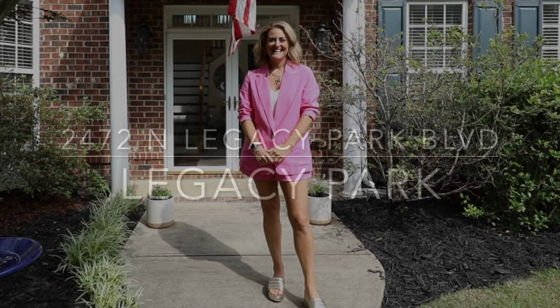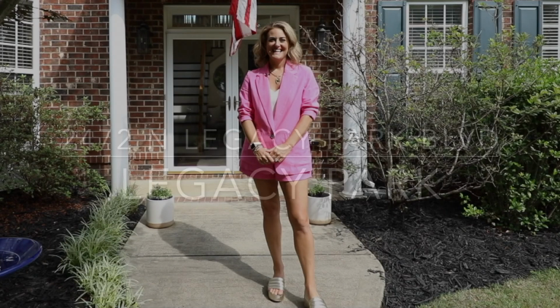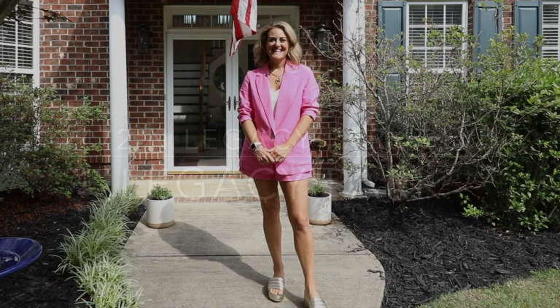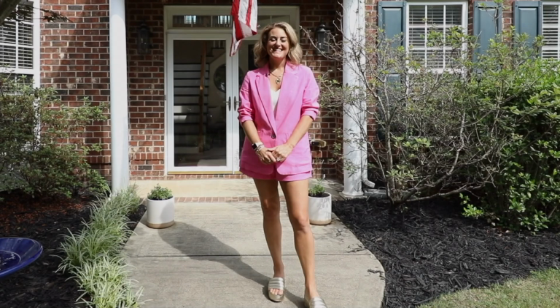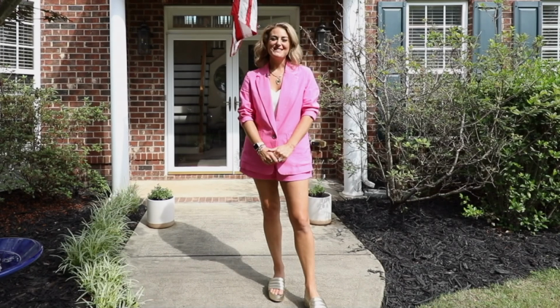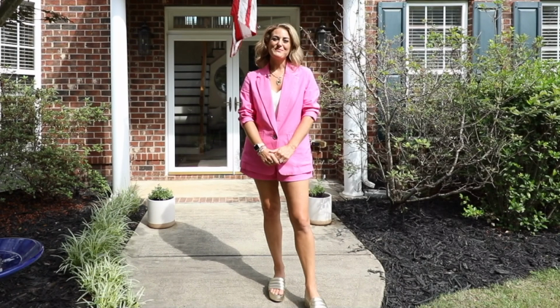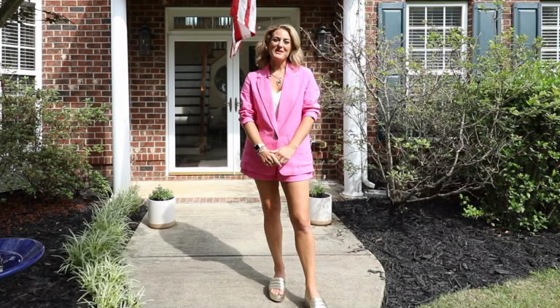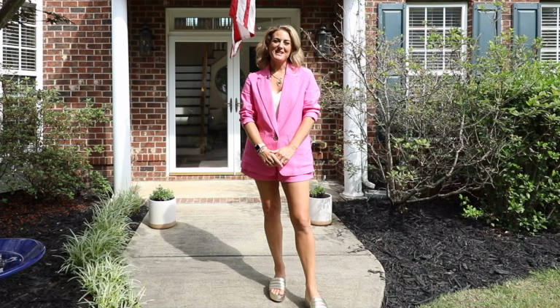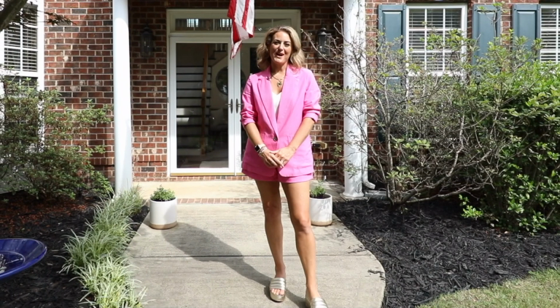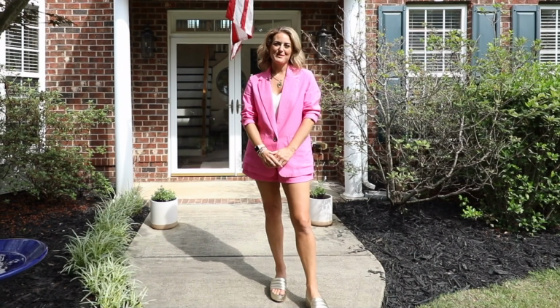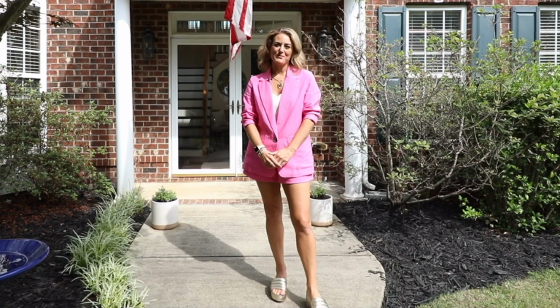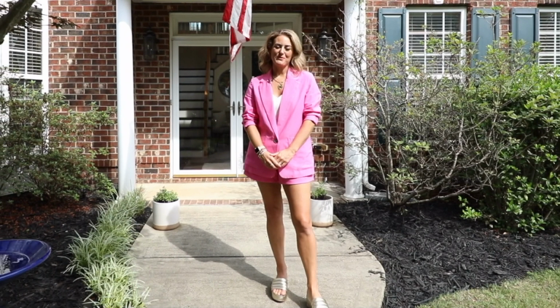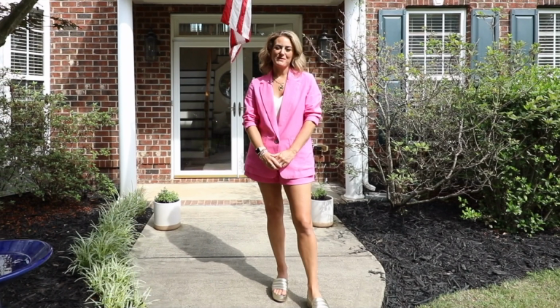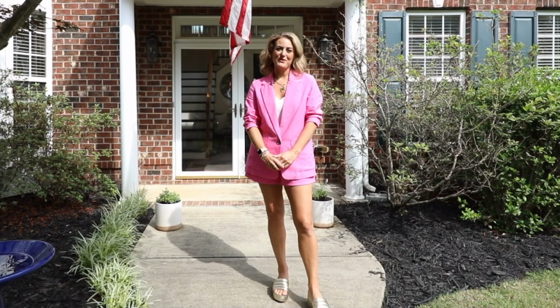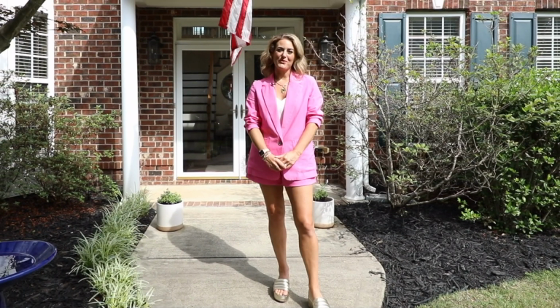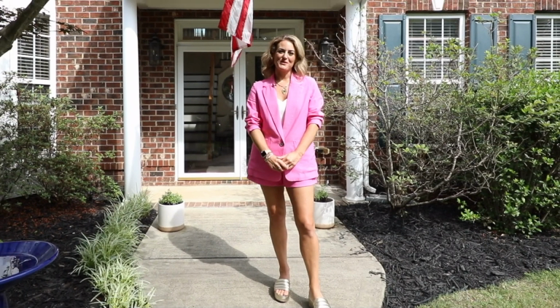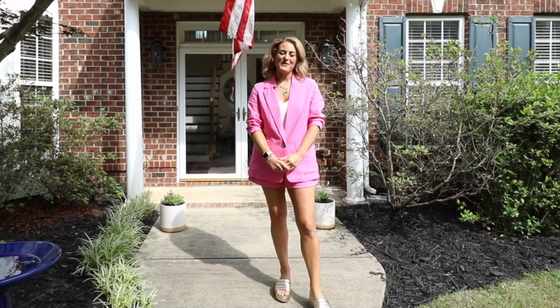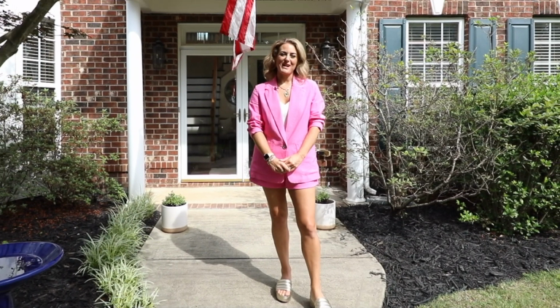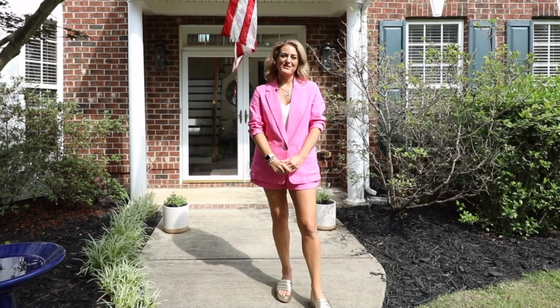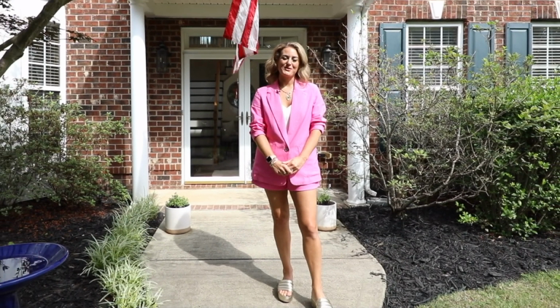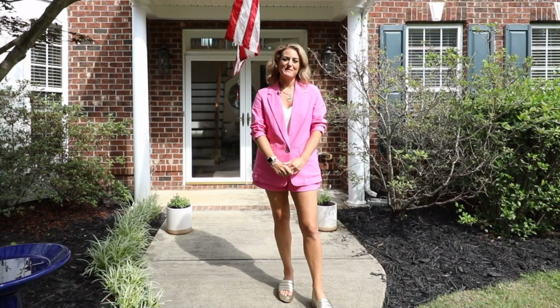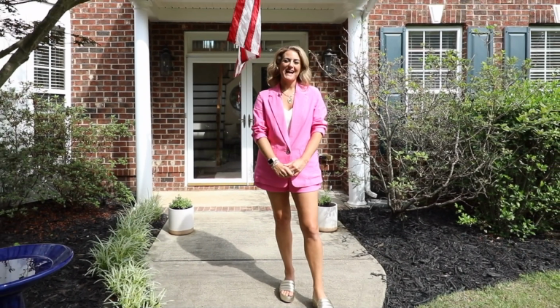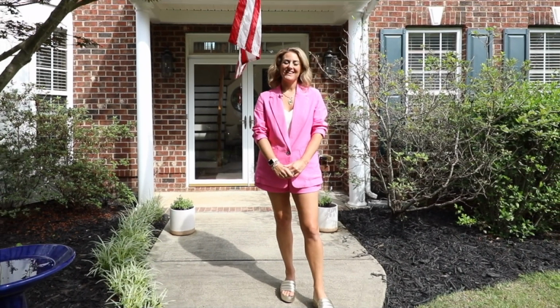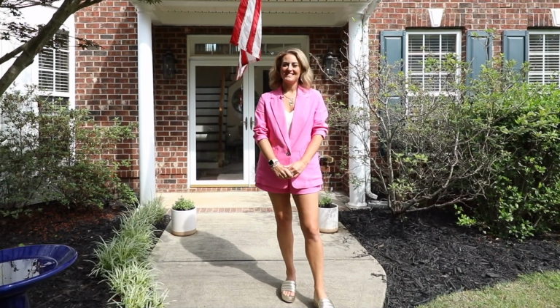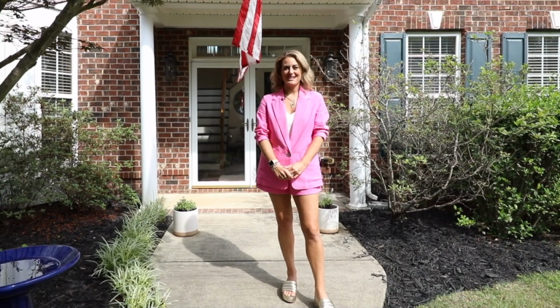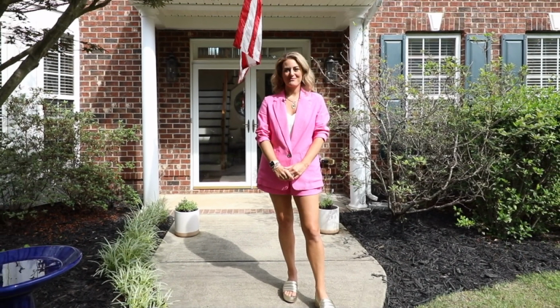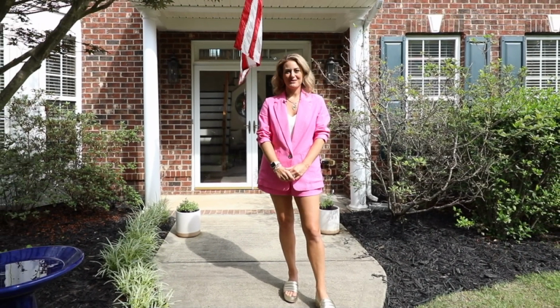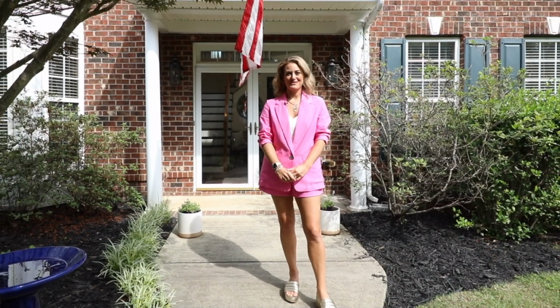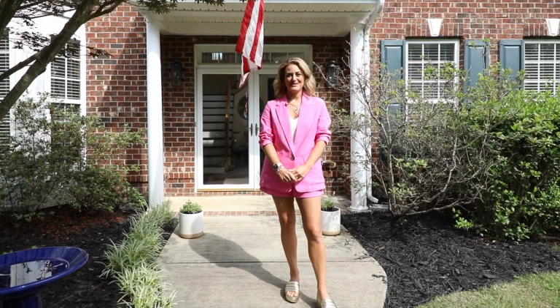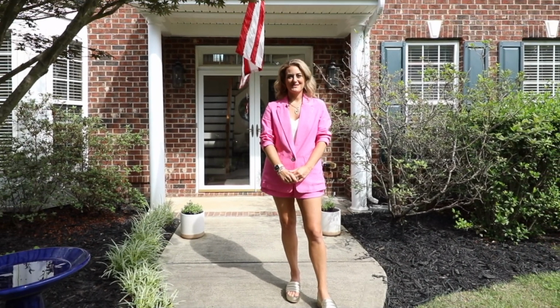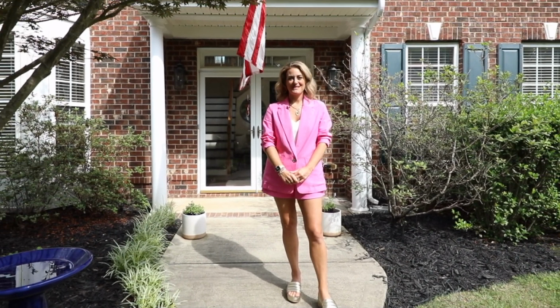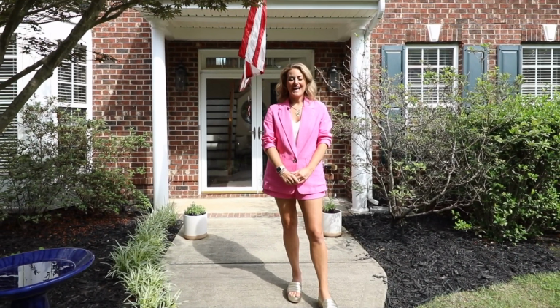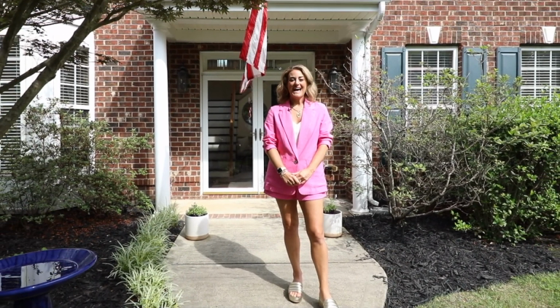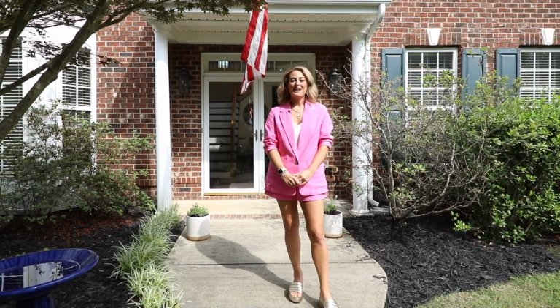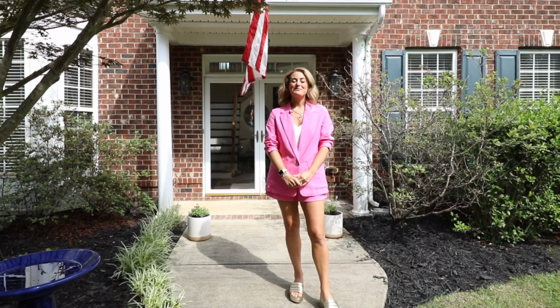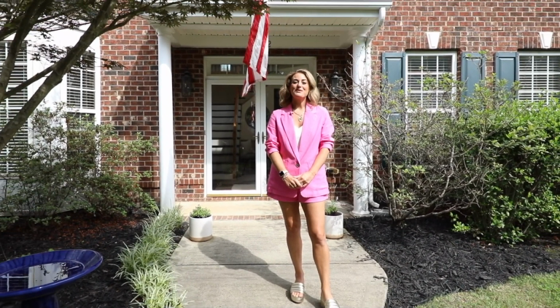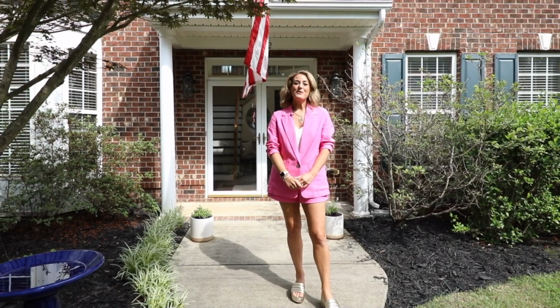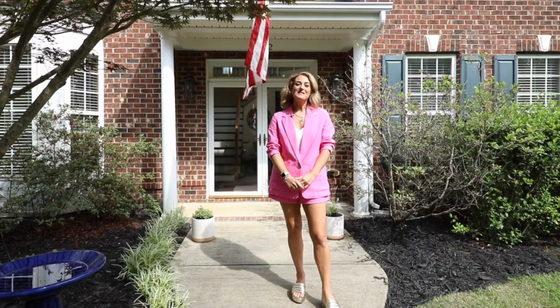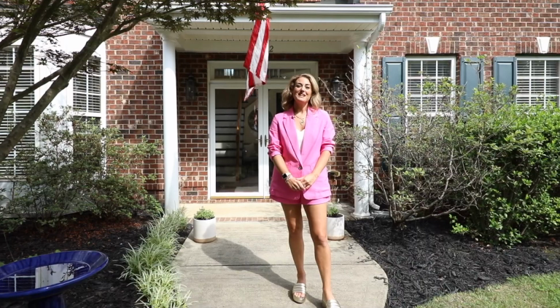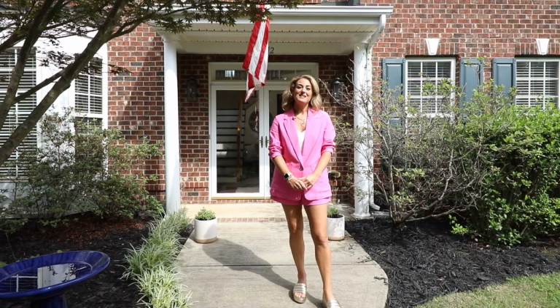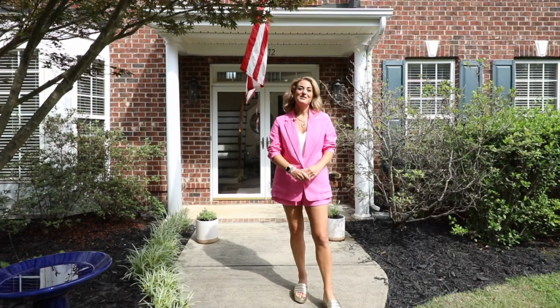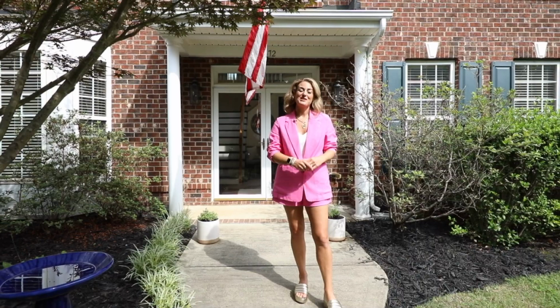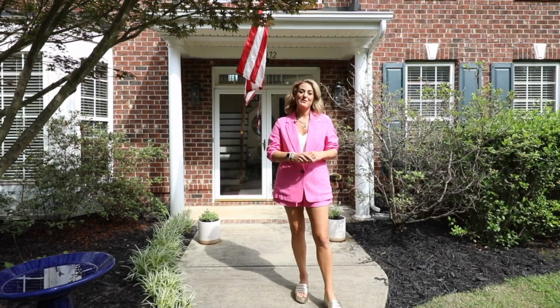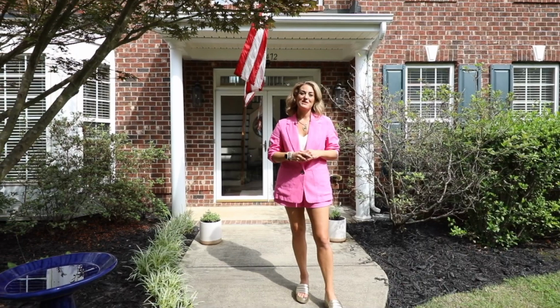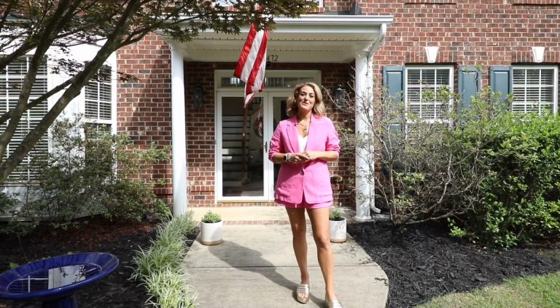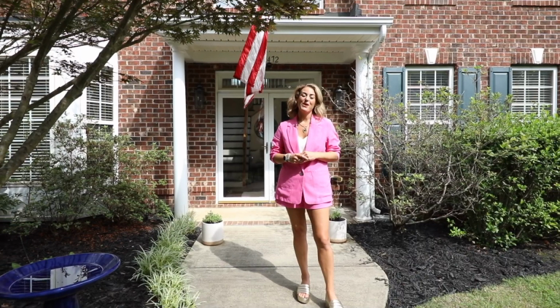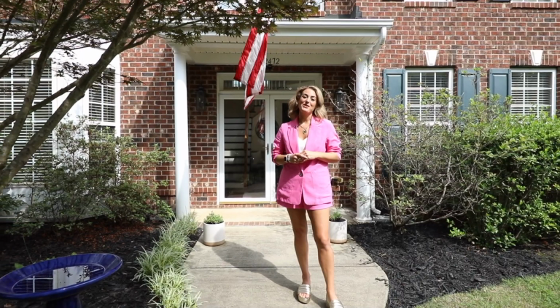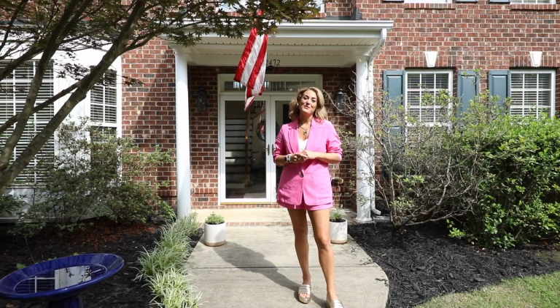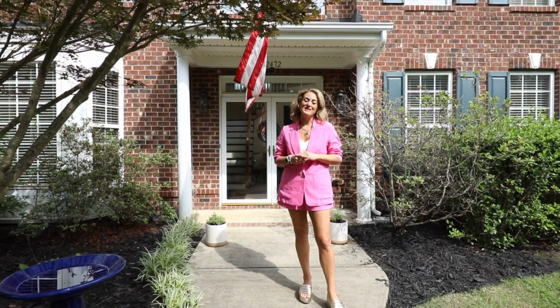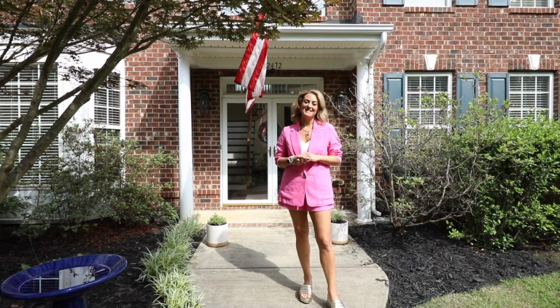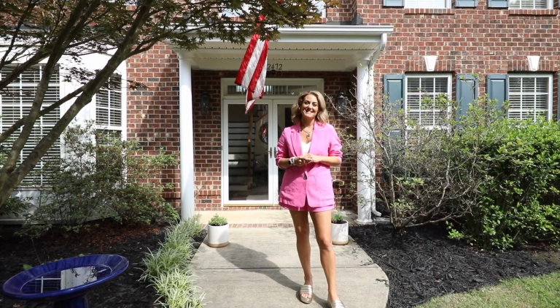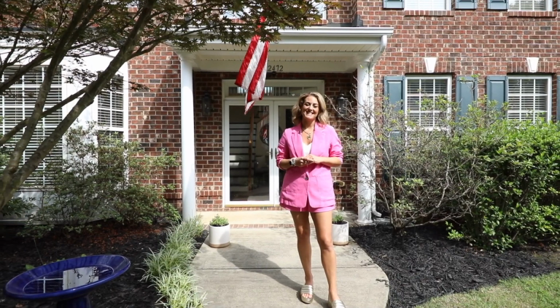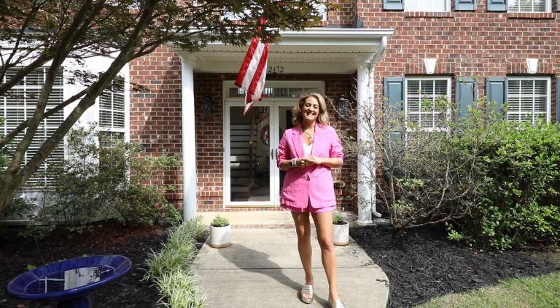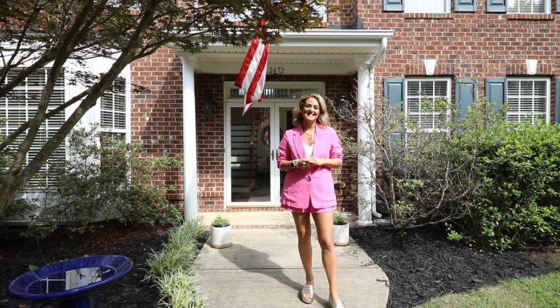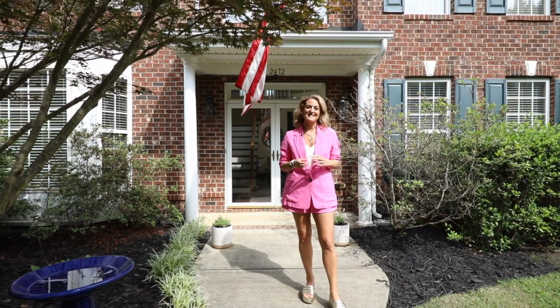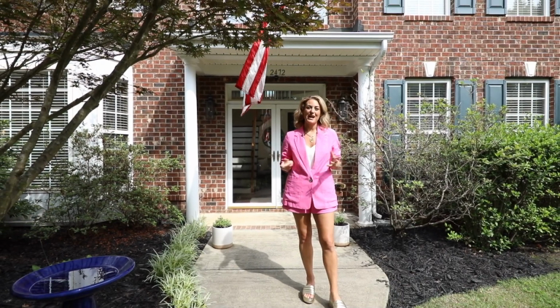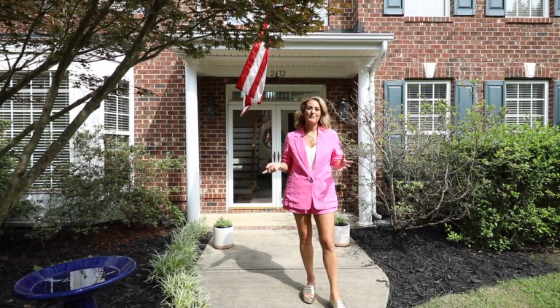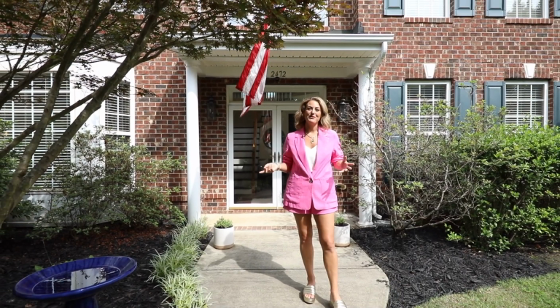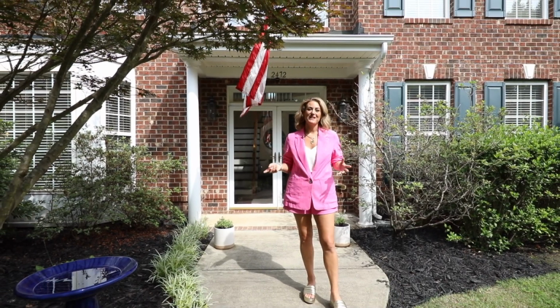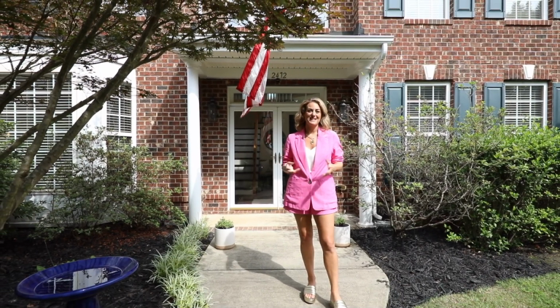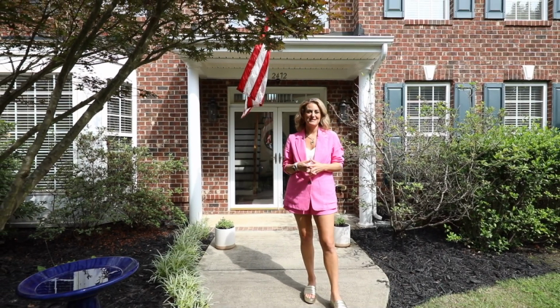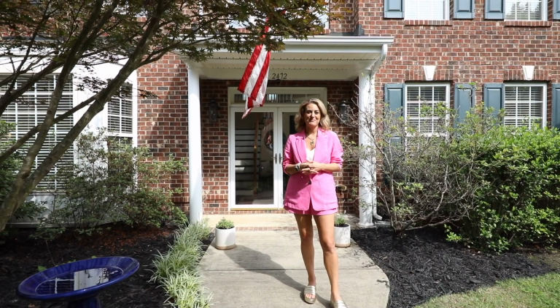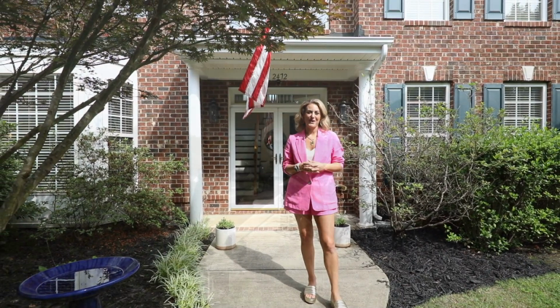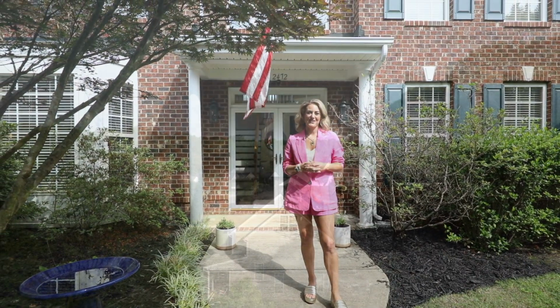This is Brittany Osborne with the Ordon Rider Group at Allen Tate Realtors, and I'm so excited to share with you our newest listing in Desirable Legacy Park.